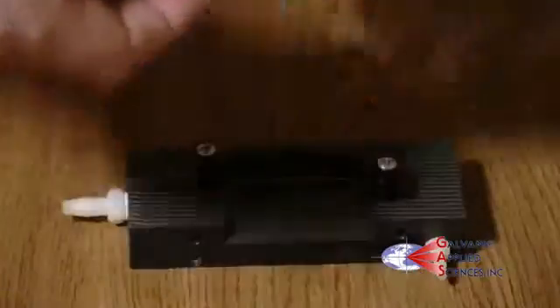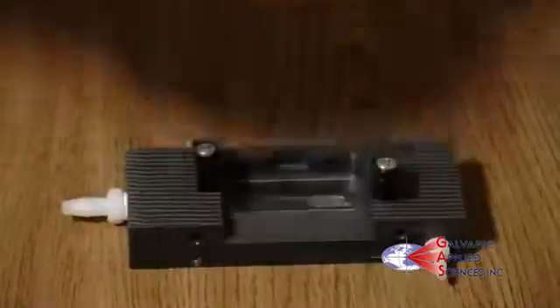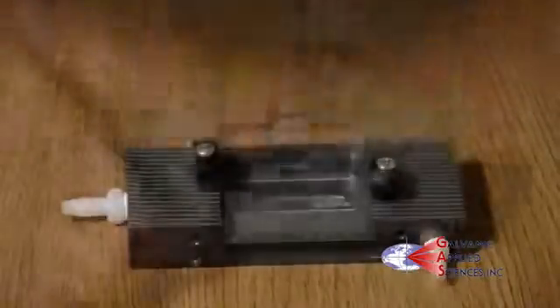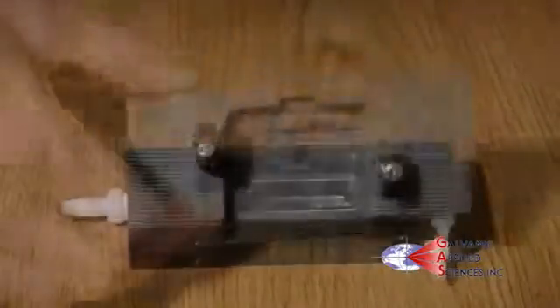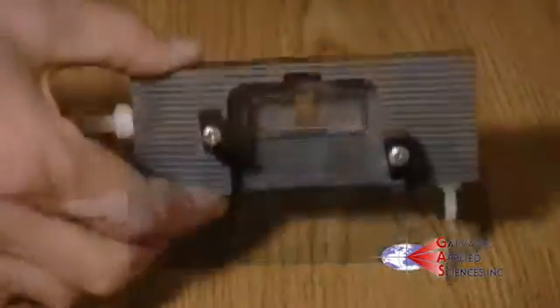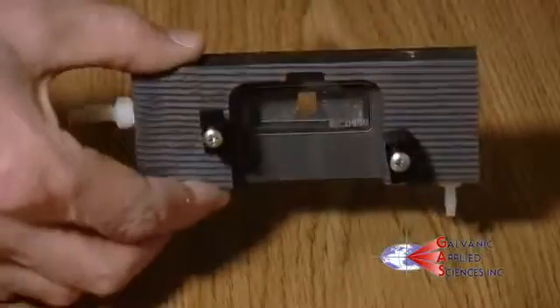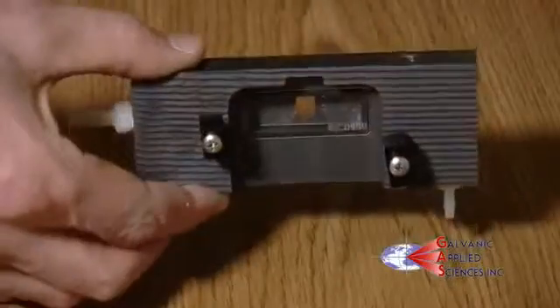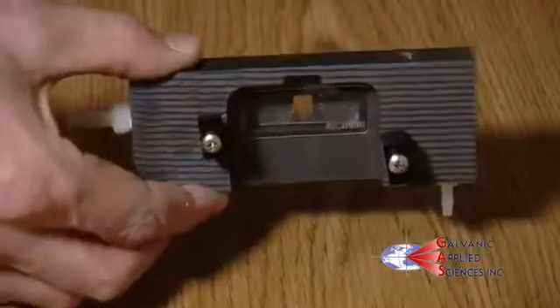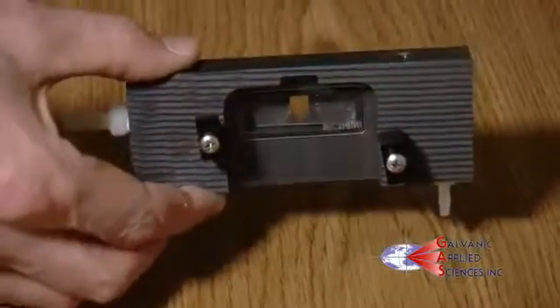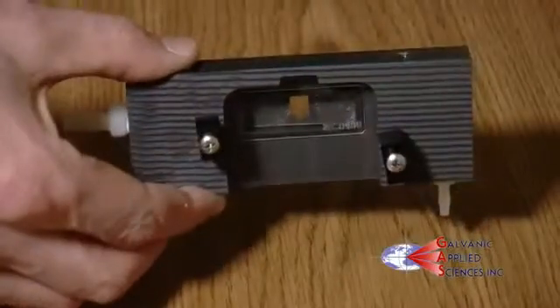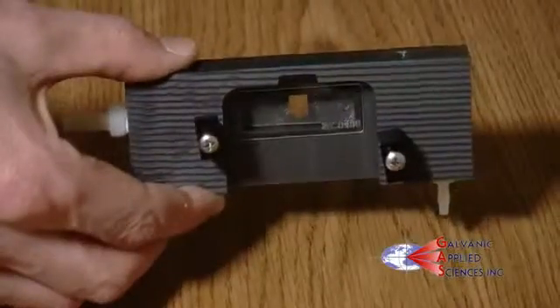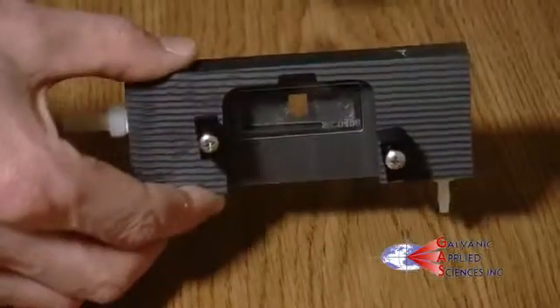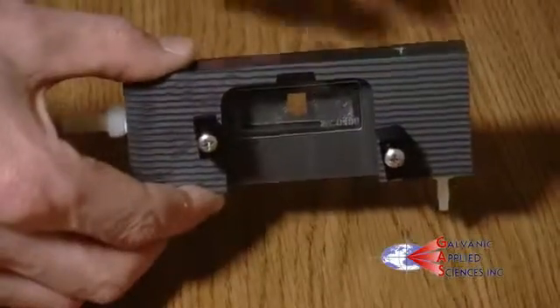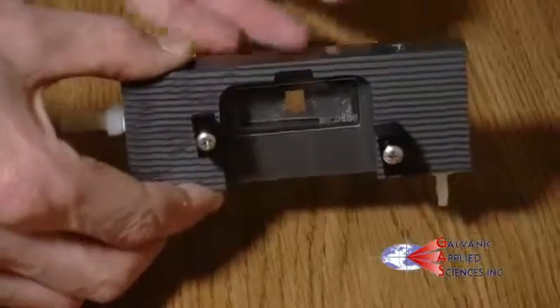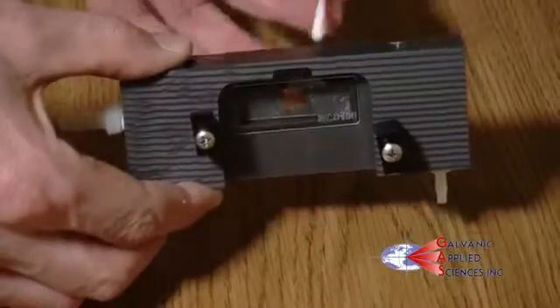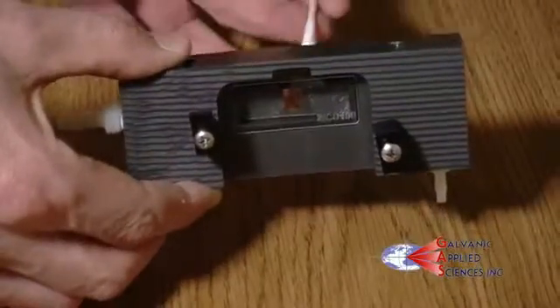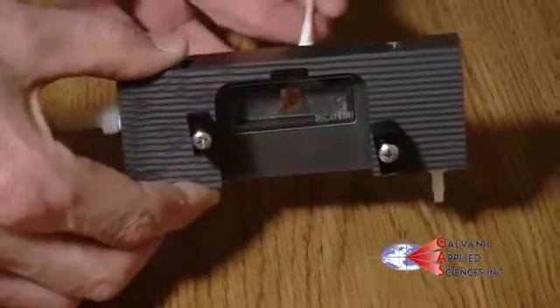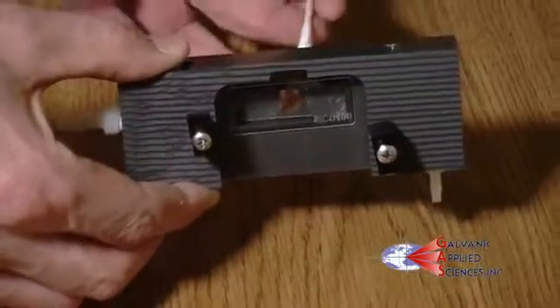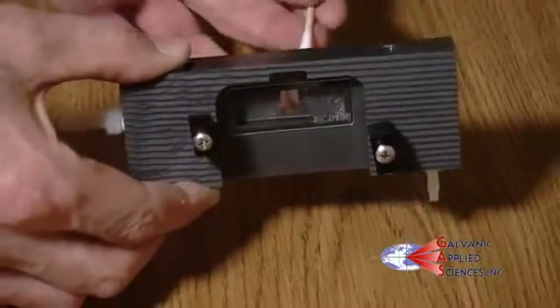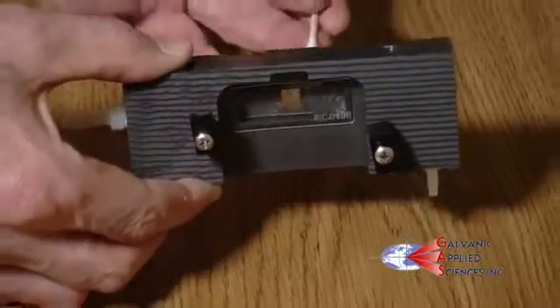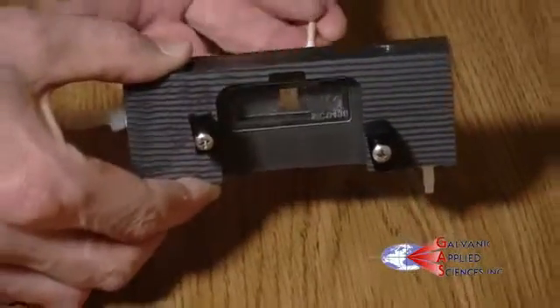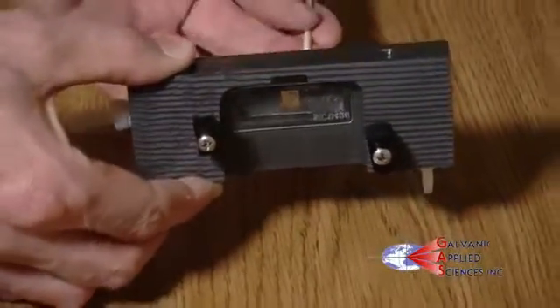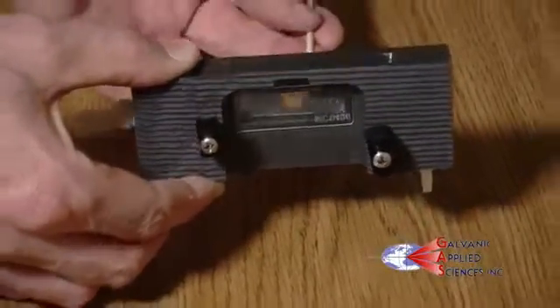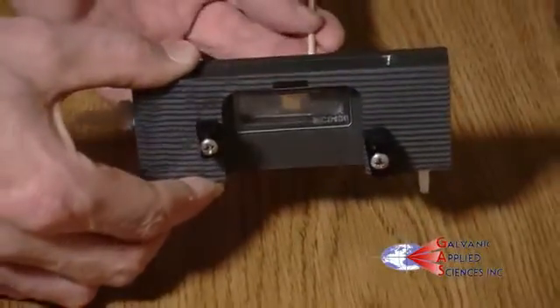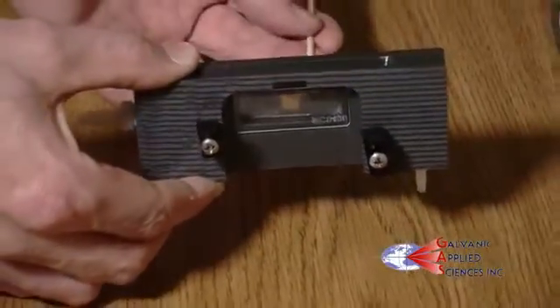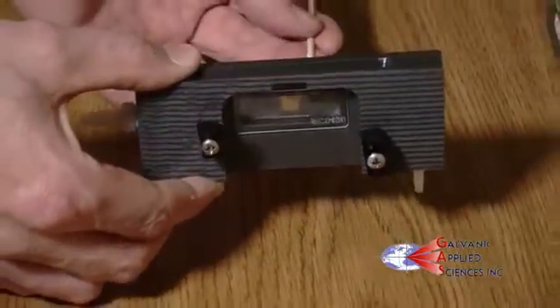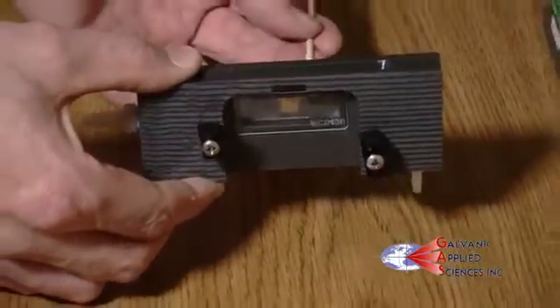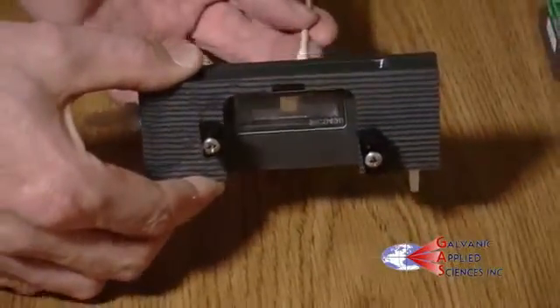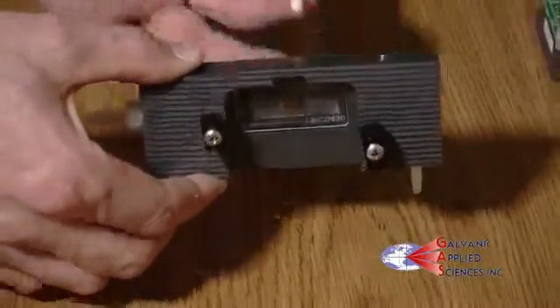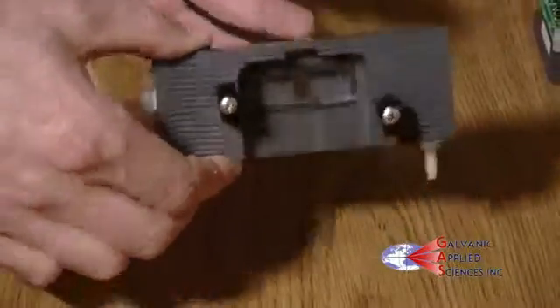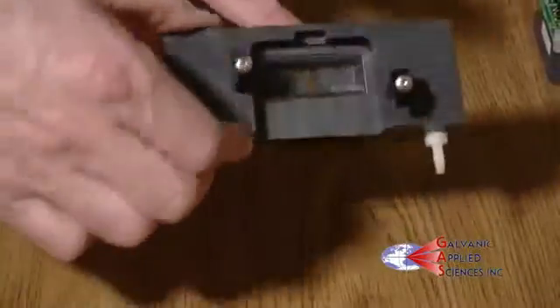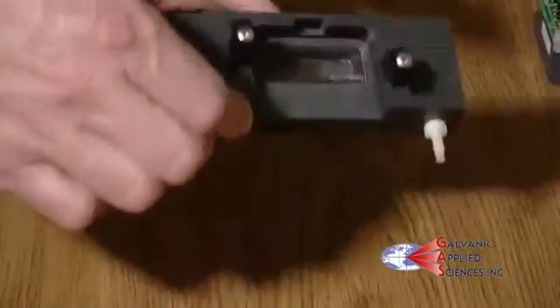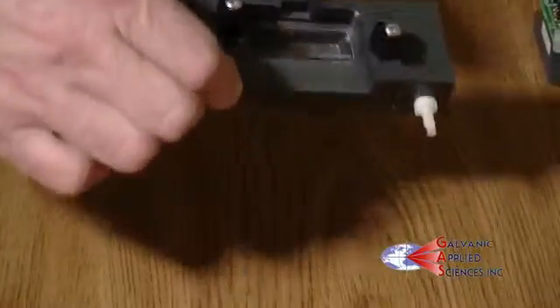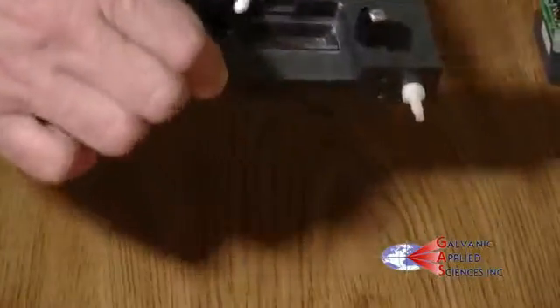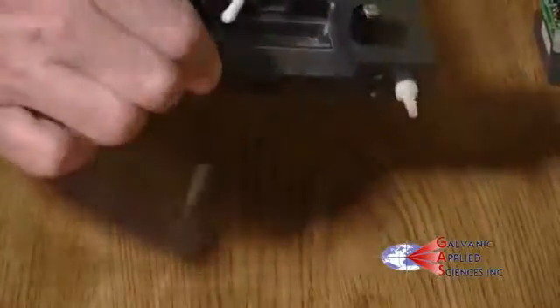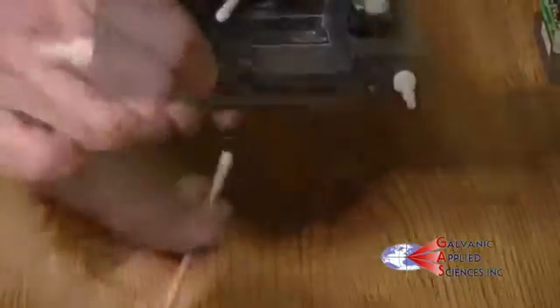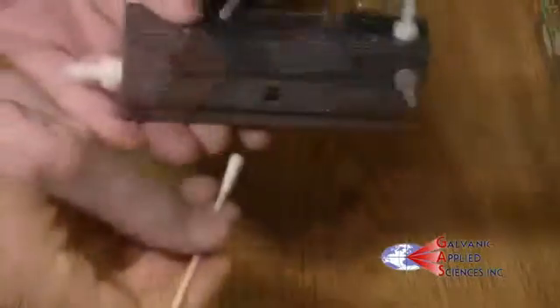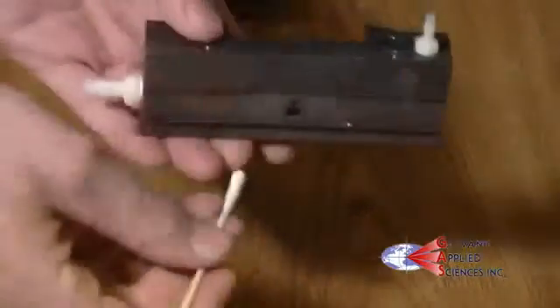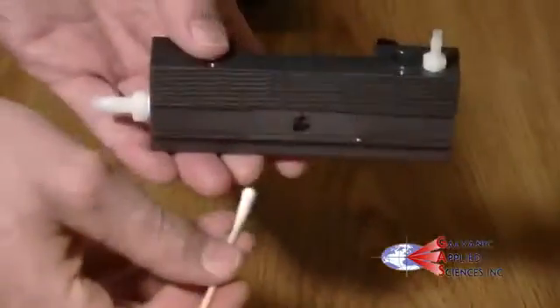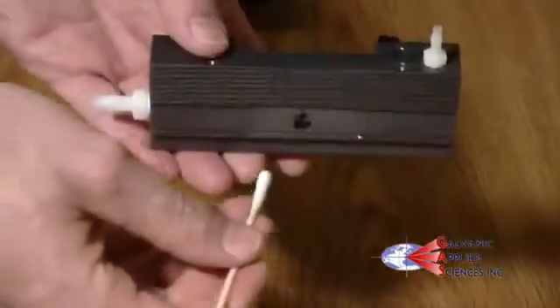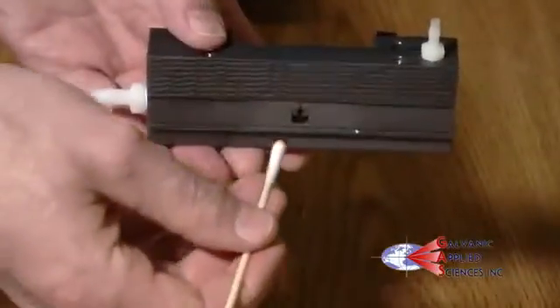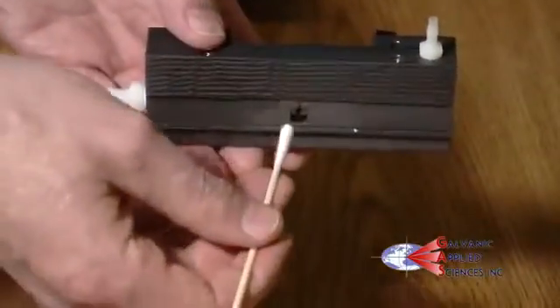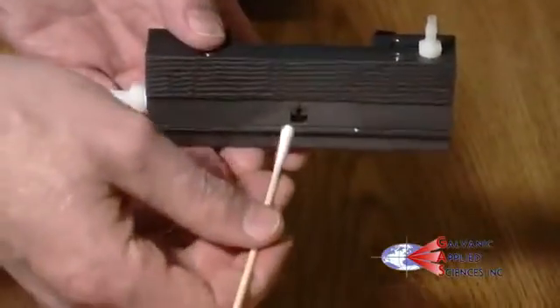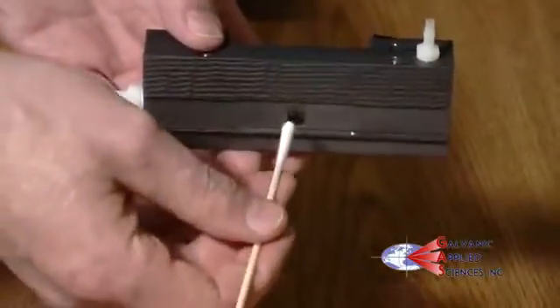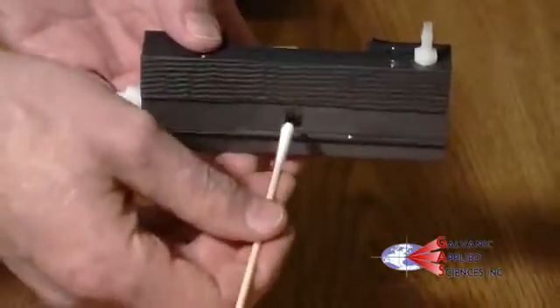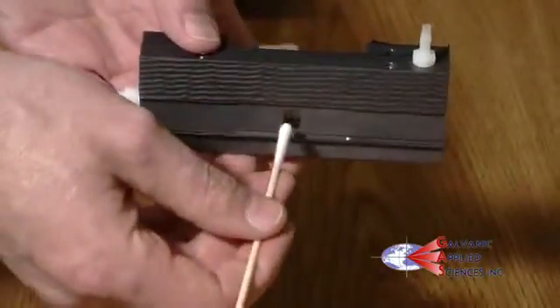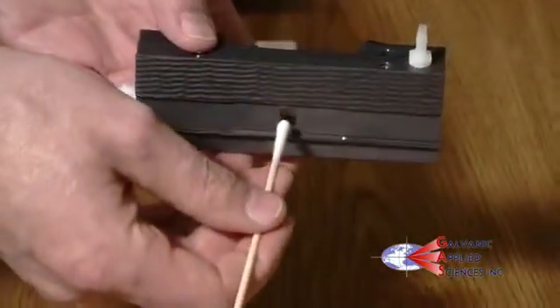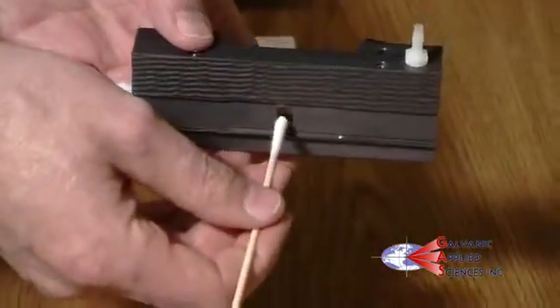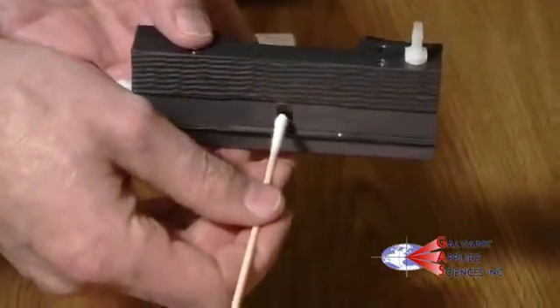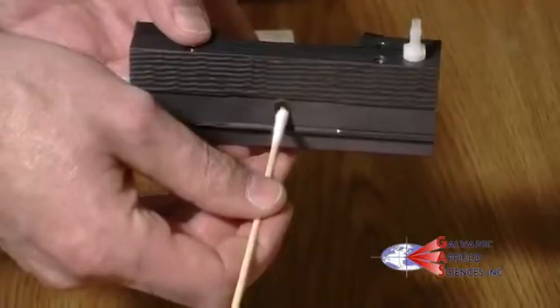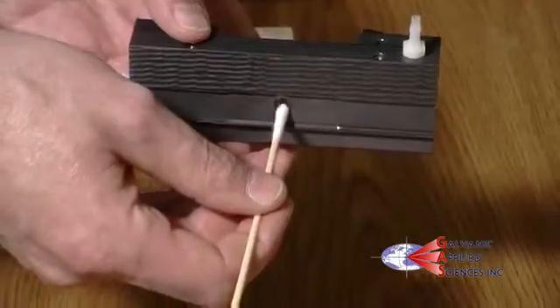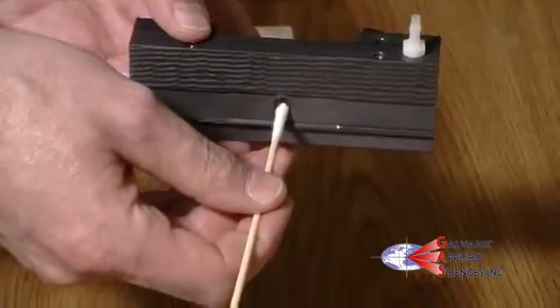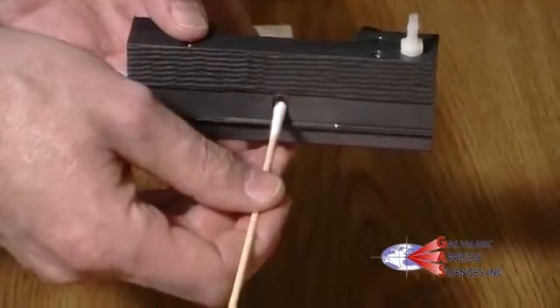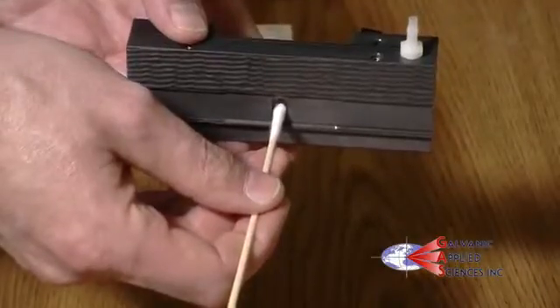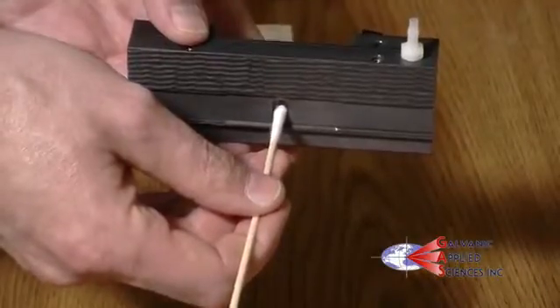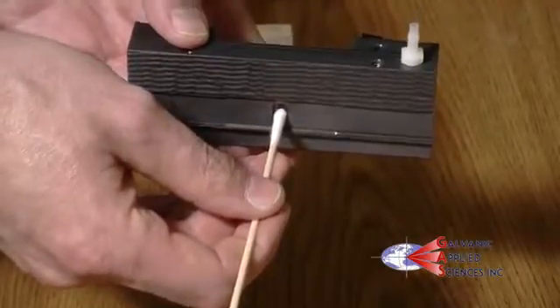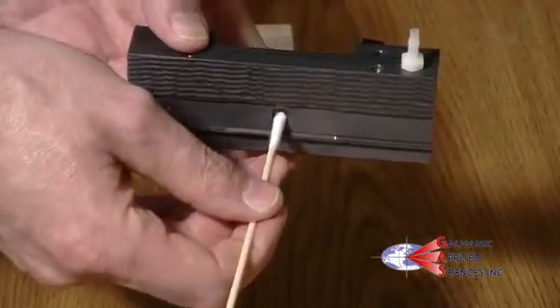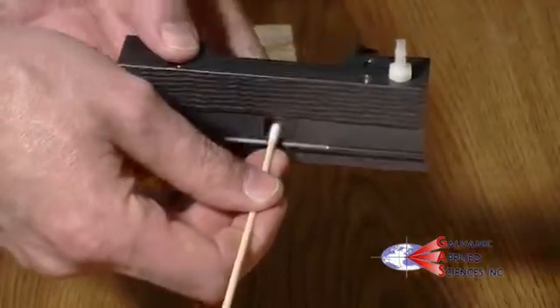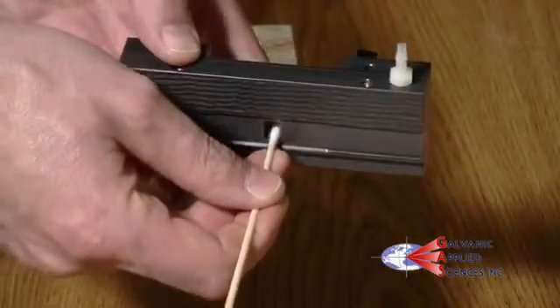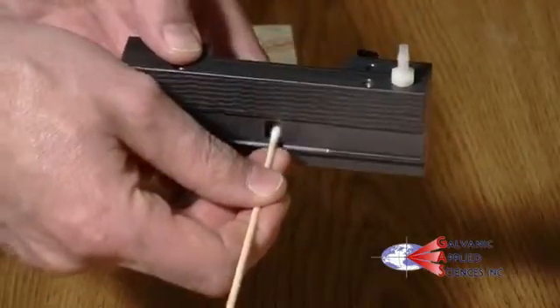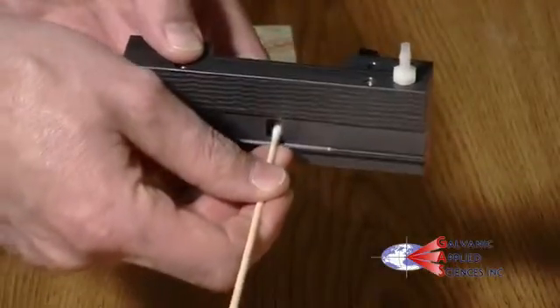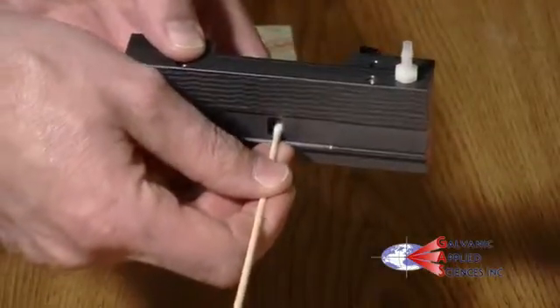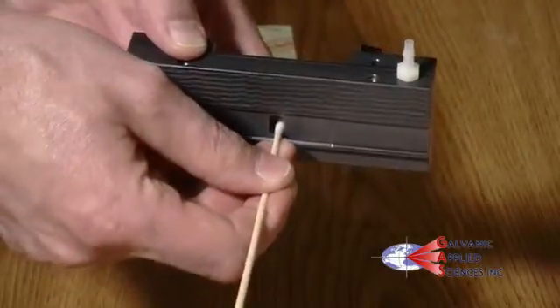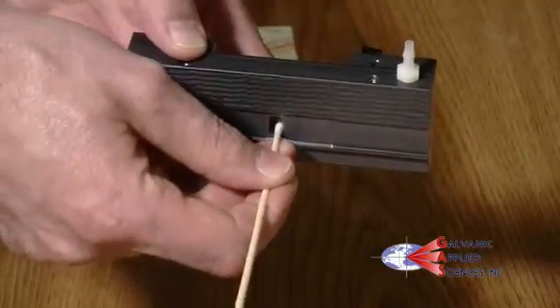To release the components, turn the sample chamber over and with a blunt object, push out the aperture strip assembly.